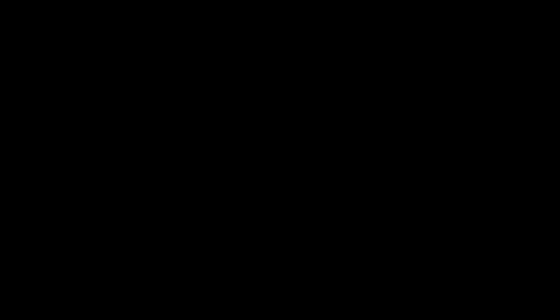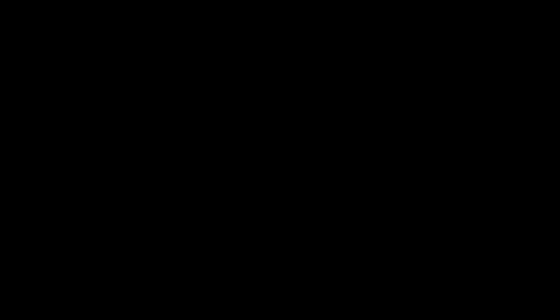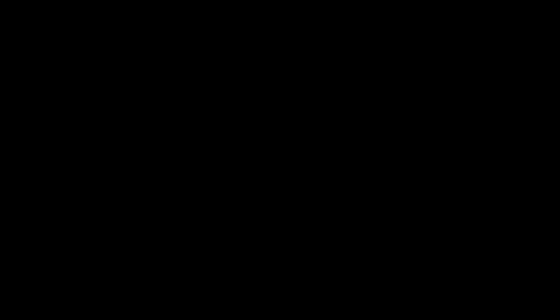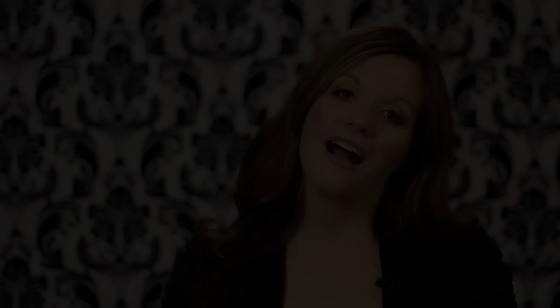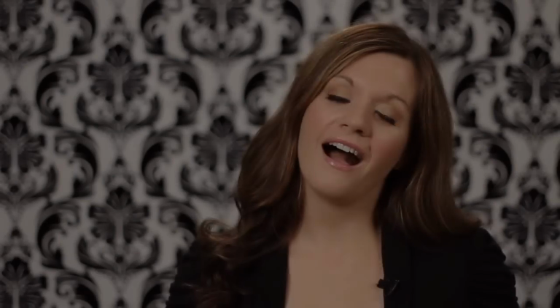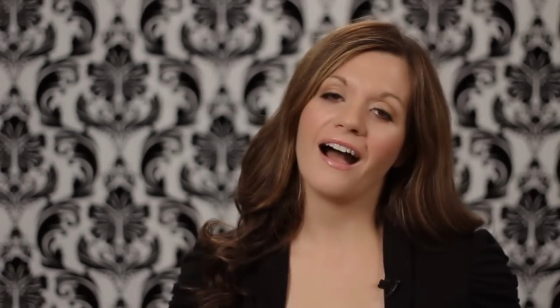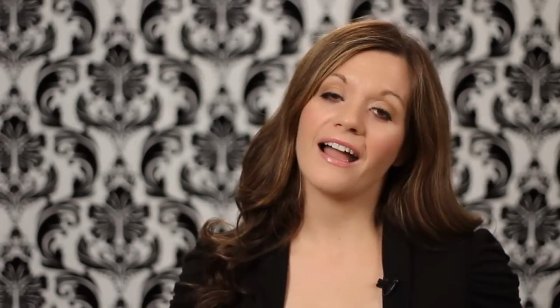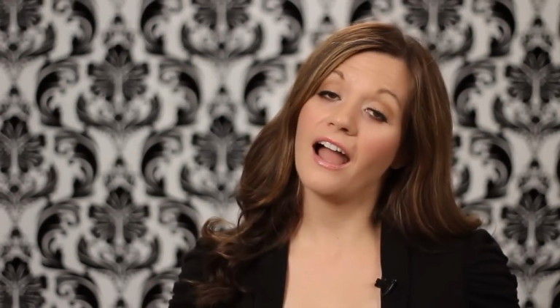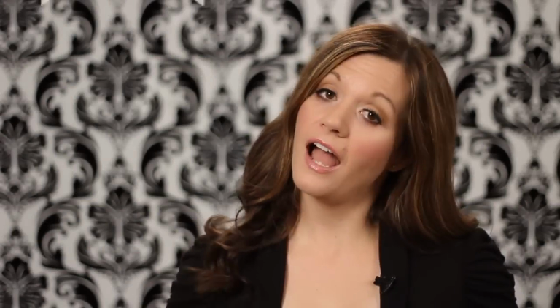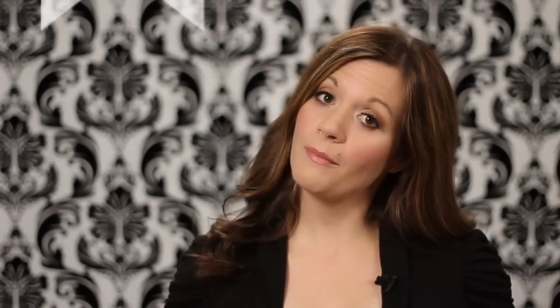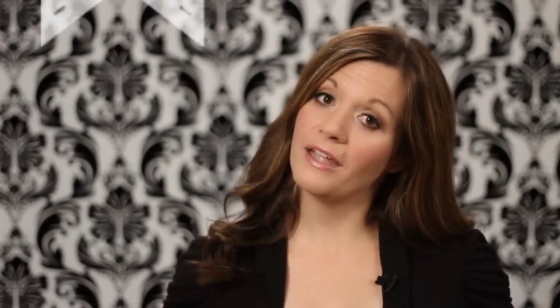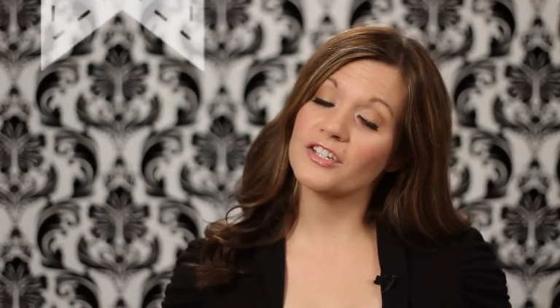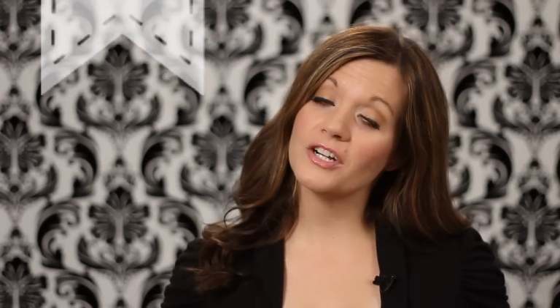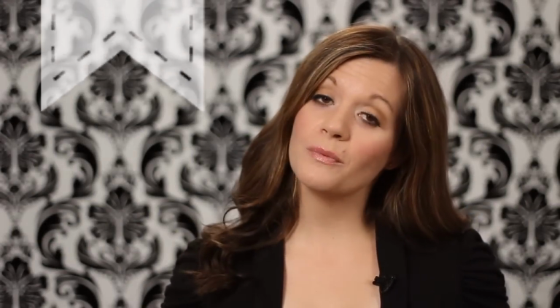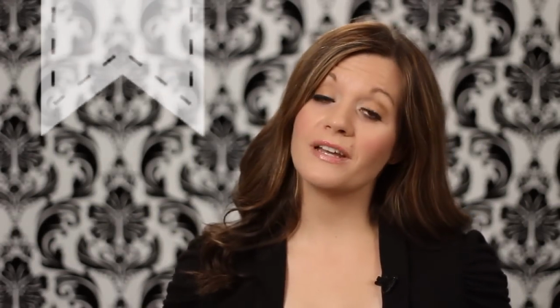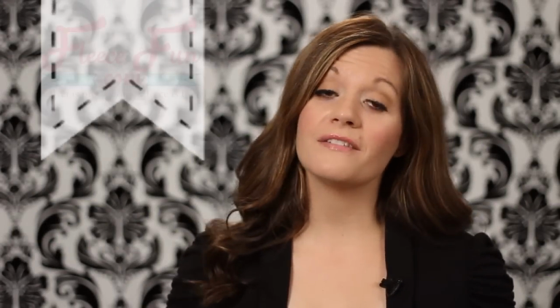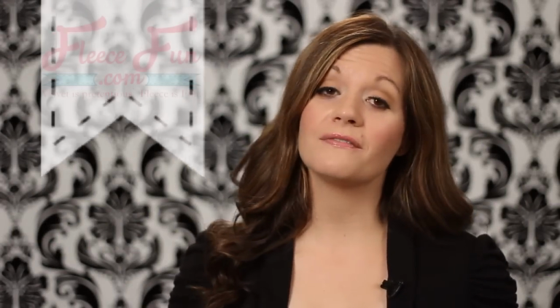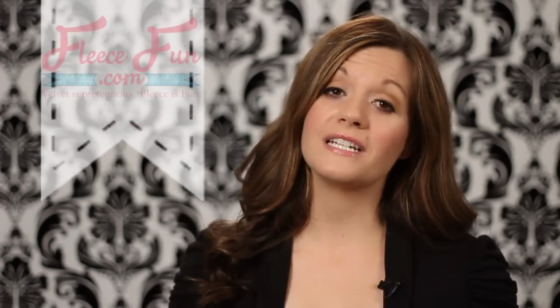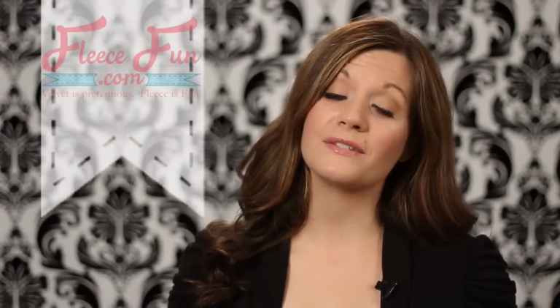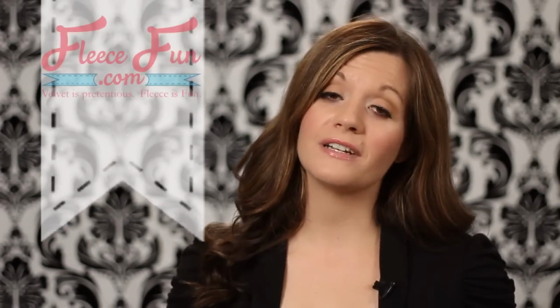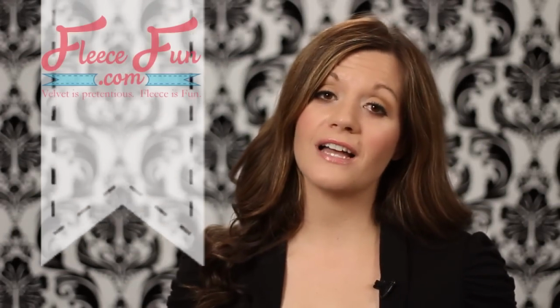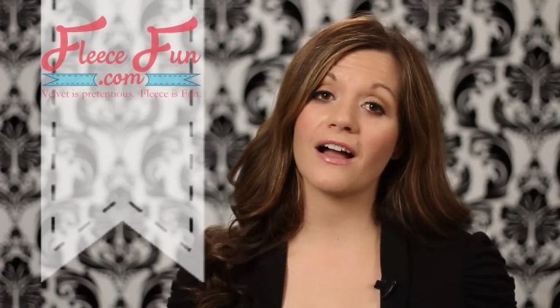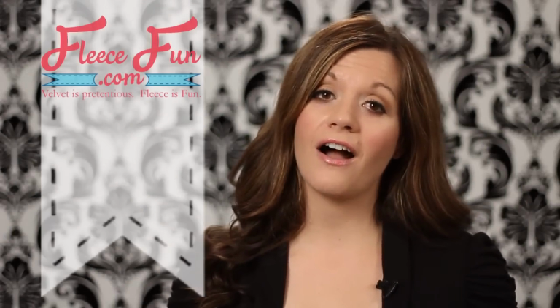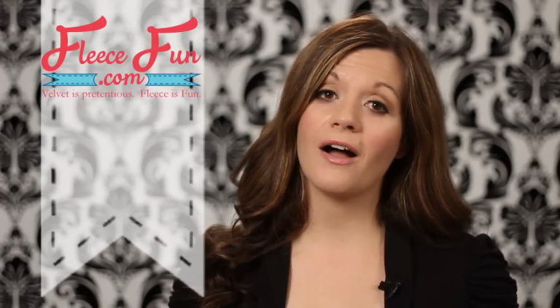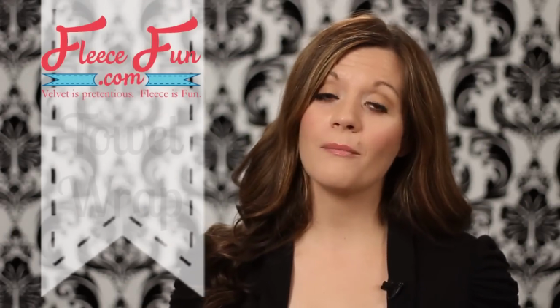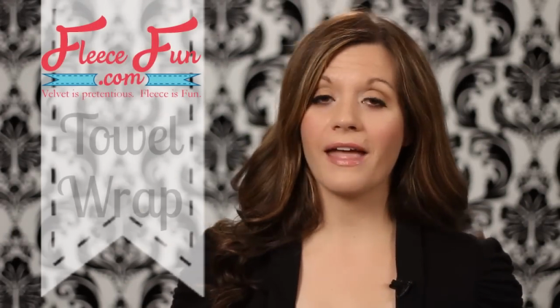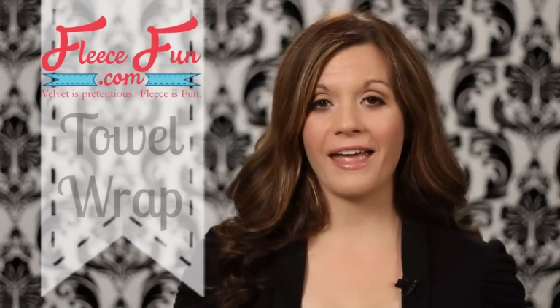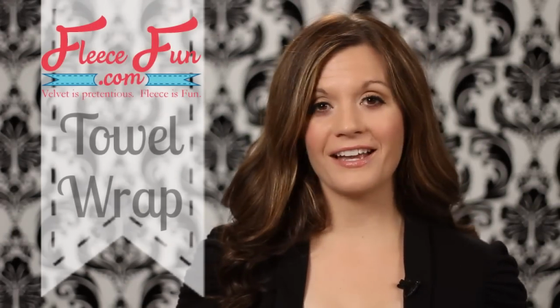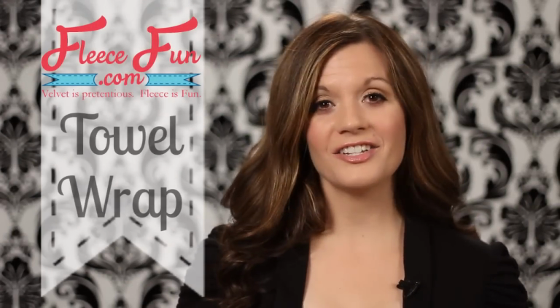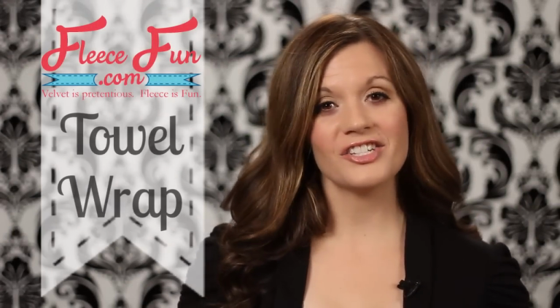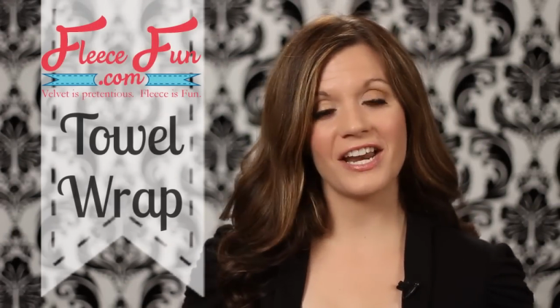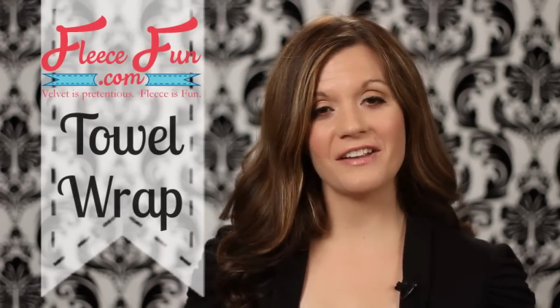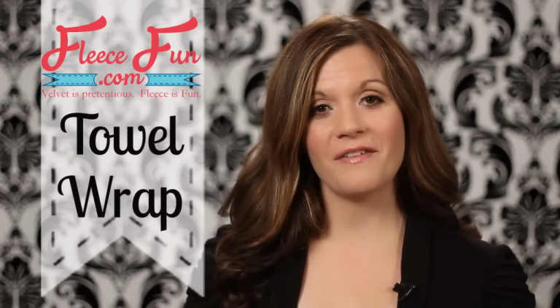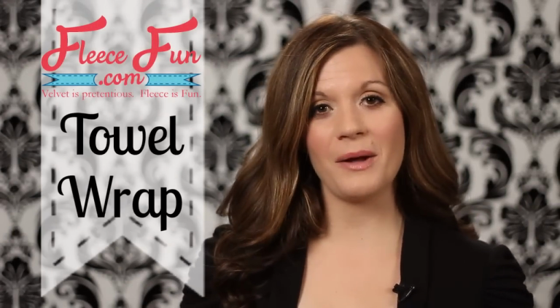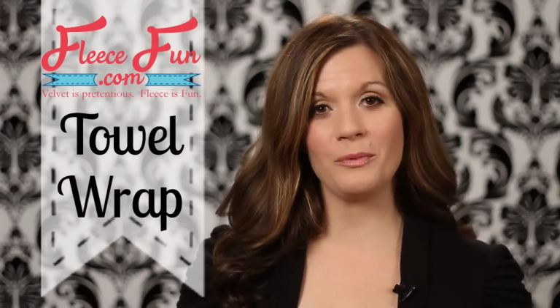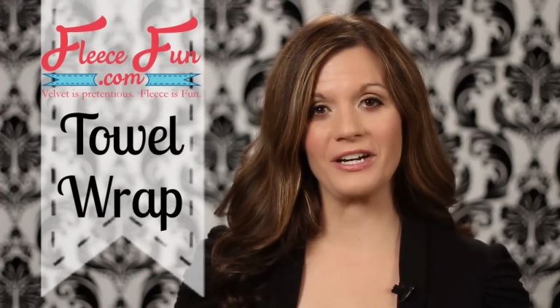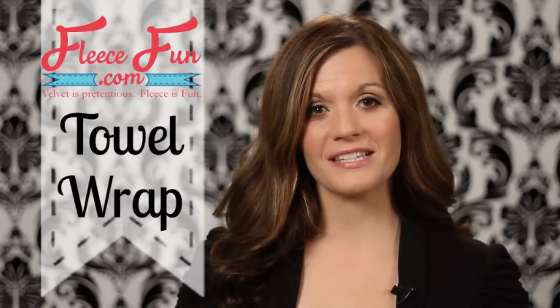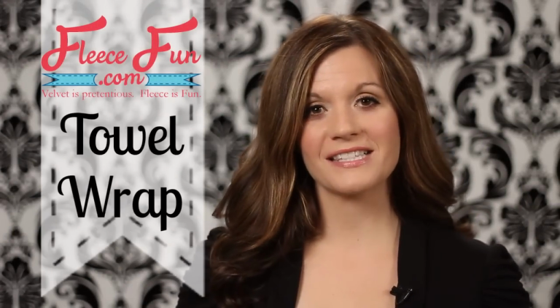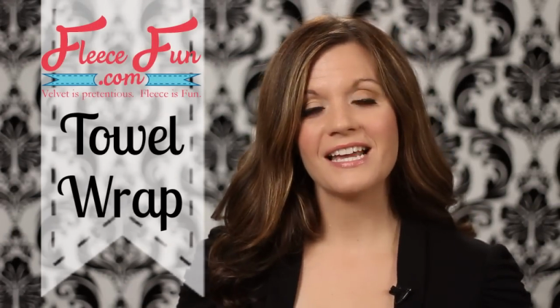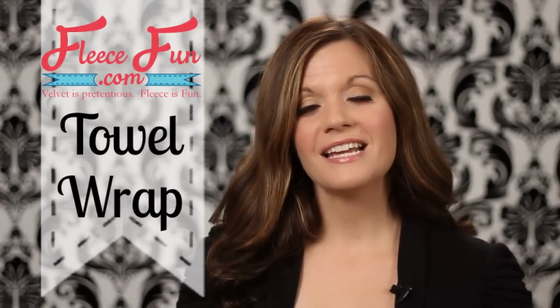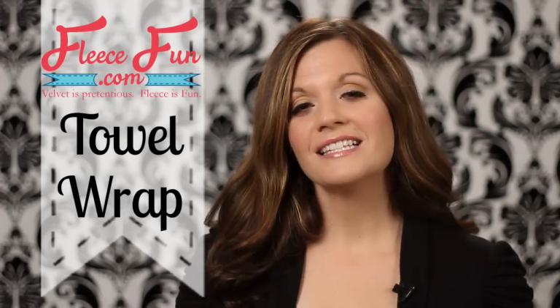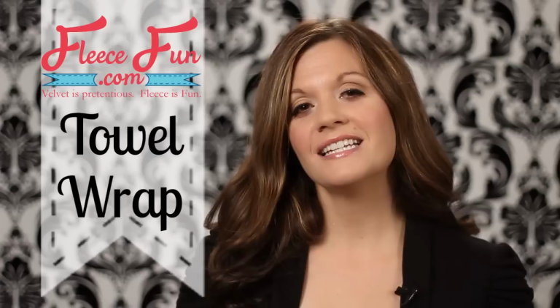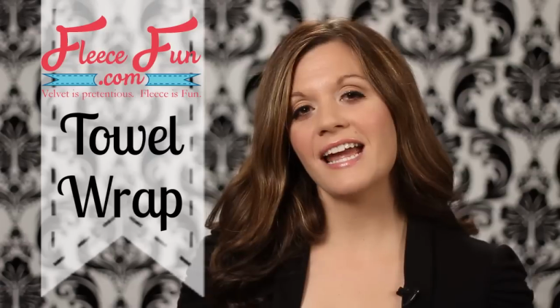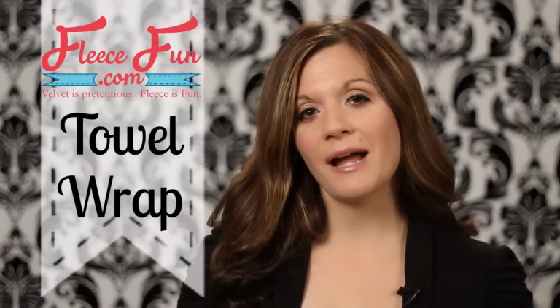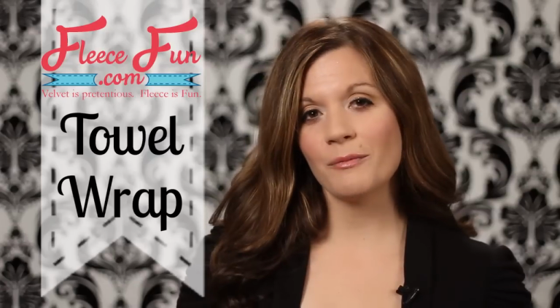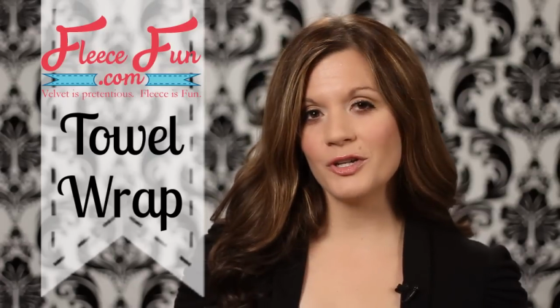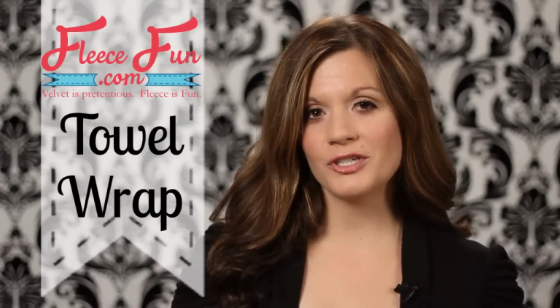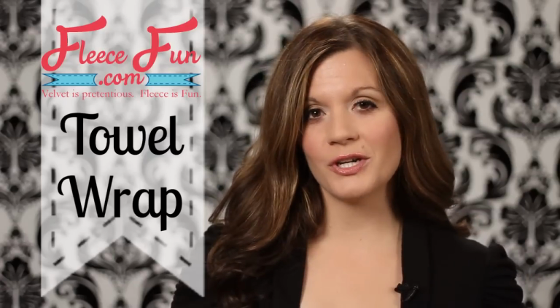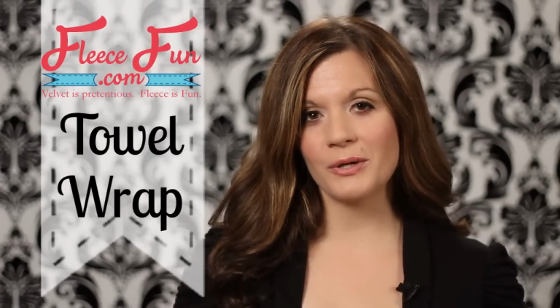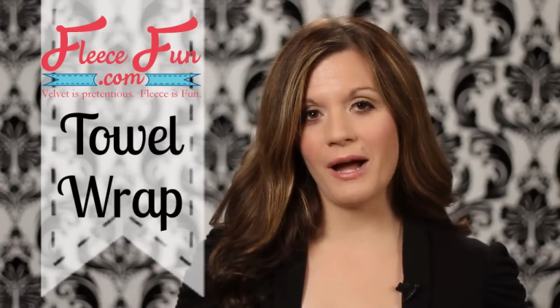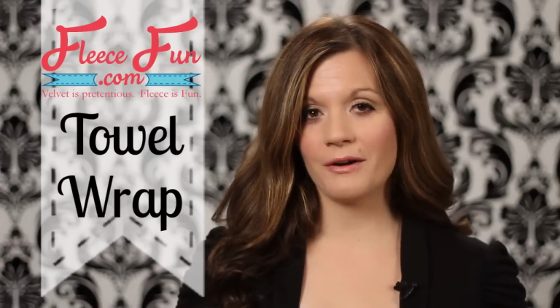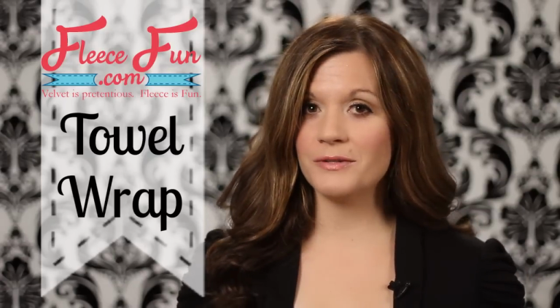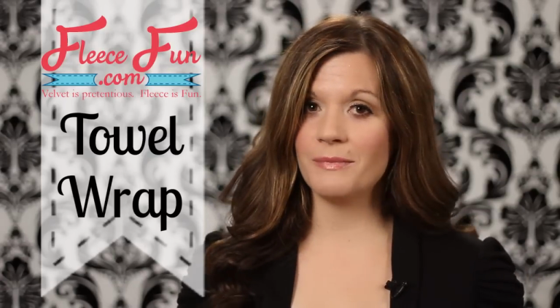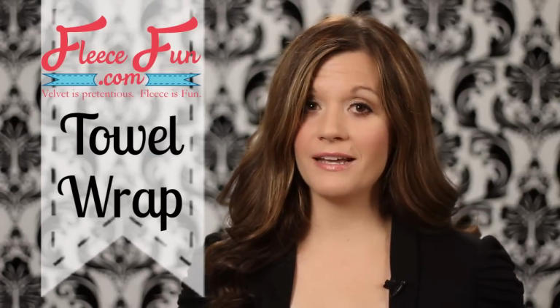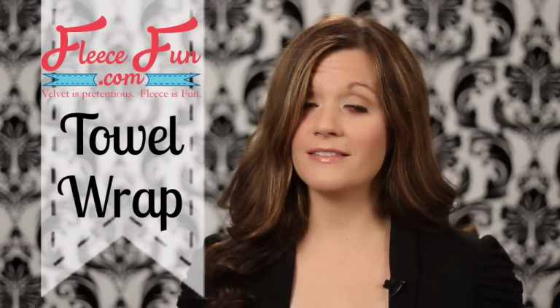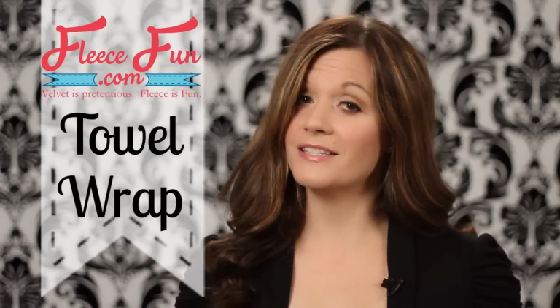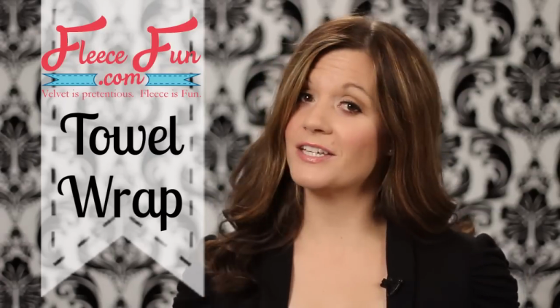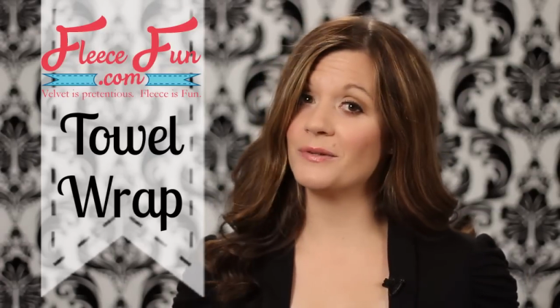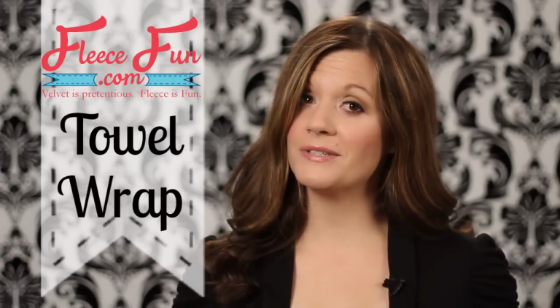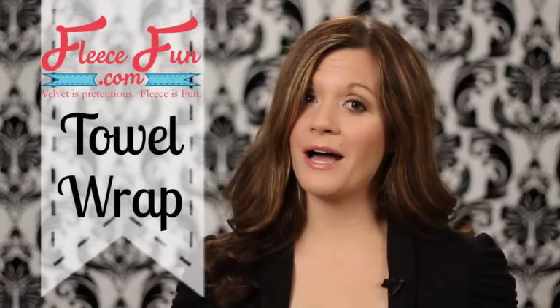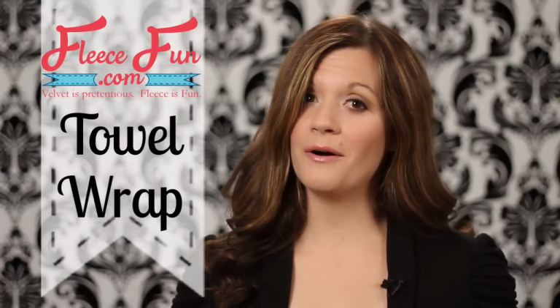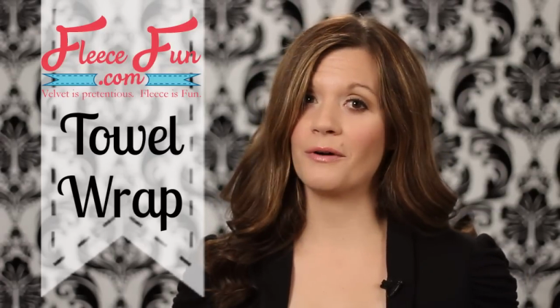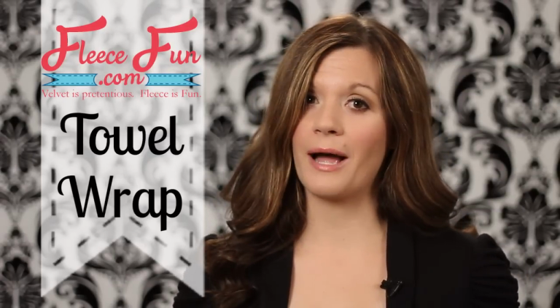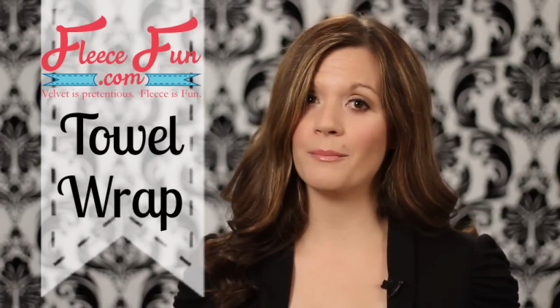Hi, I'm Angel with FleeceFun.com and Shannon Fabrics. Today I'm going to show you how to make this cute towel wrap.